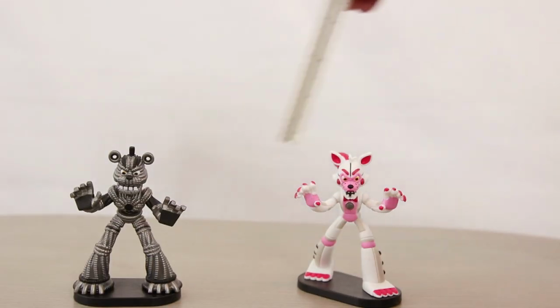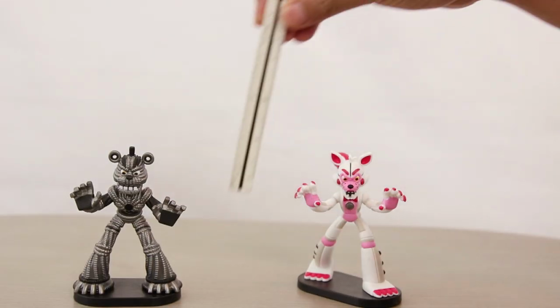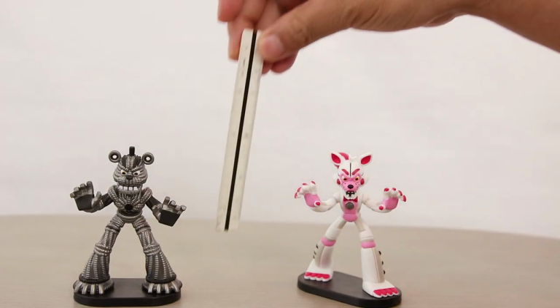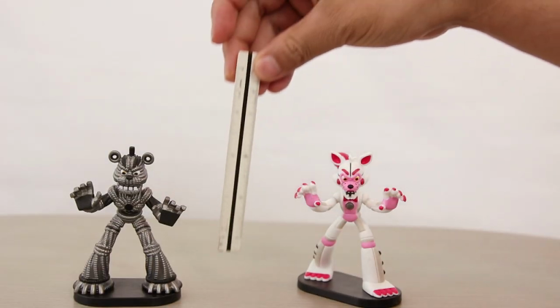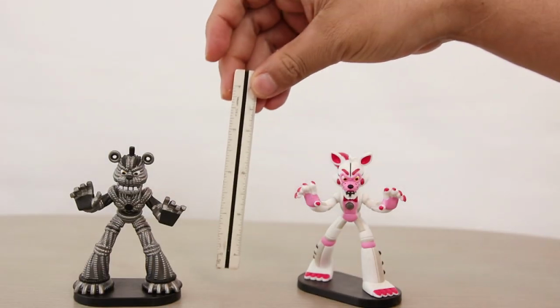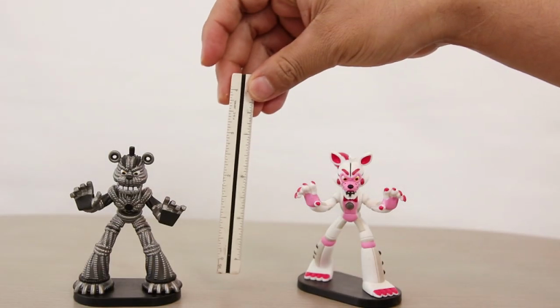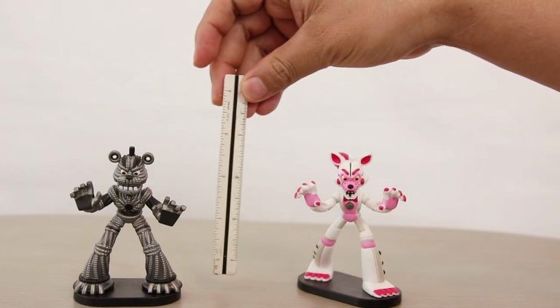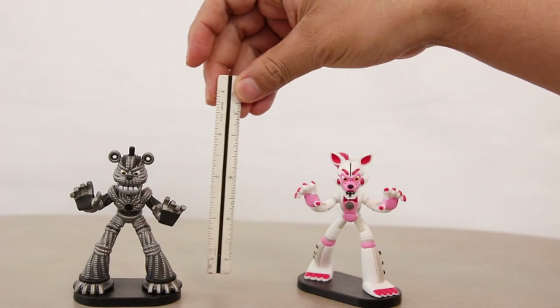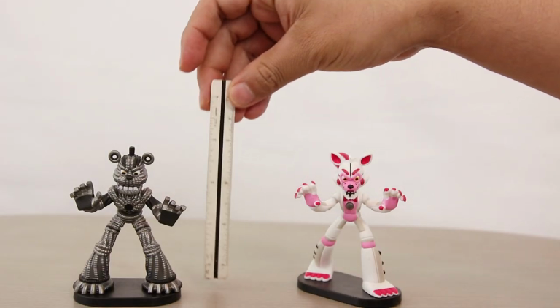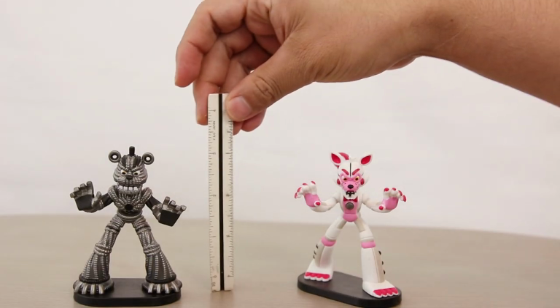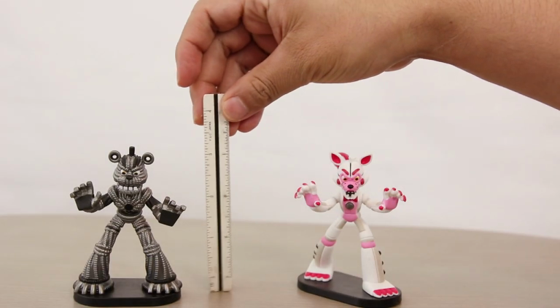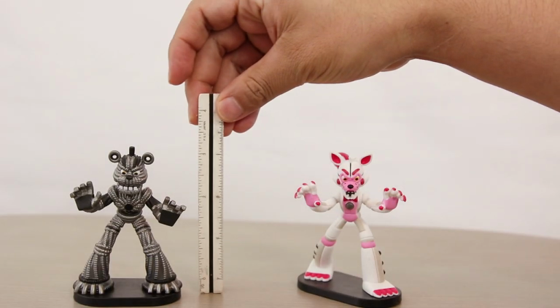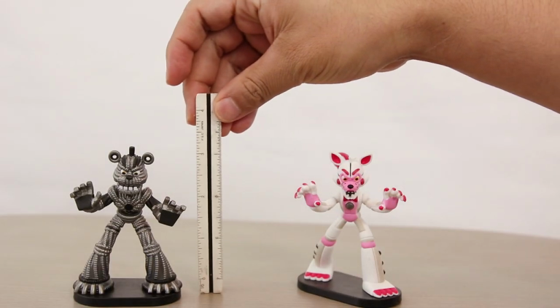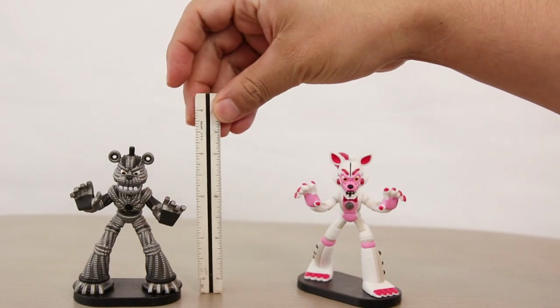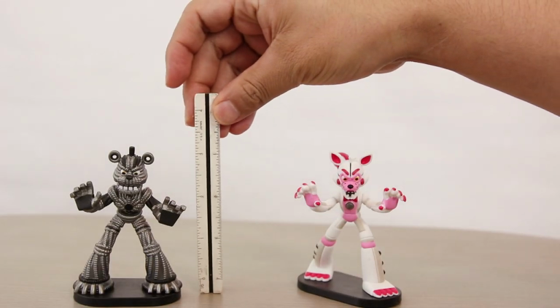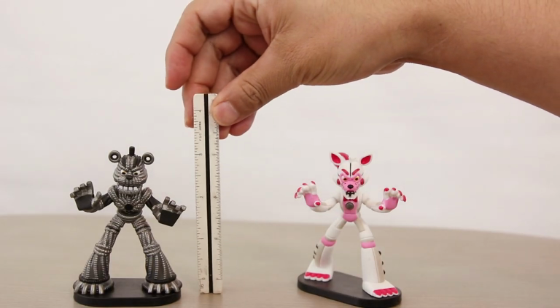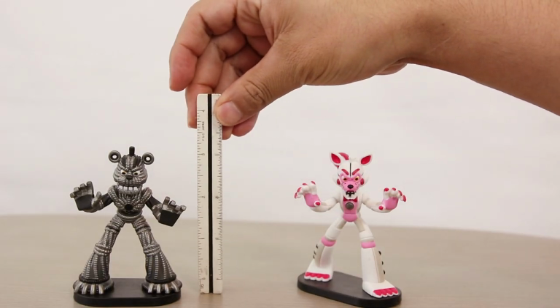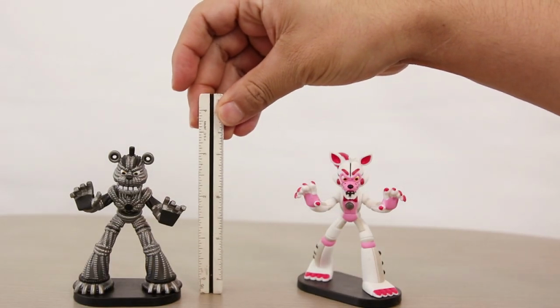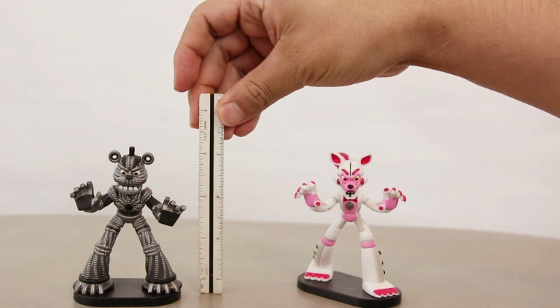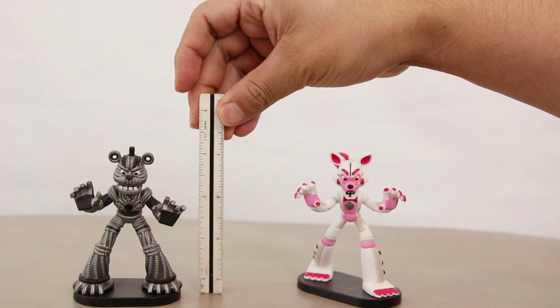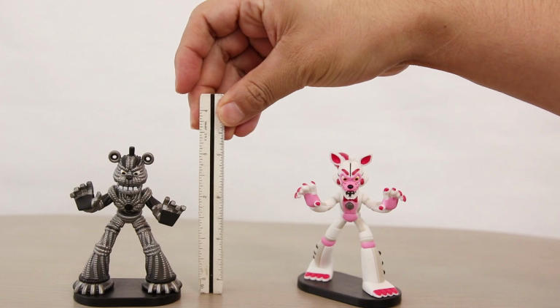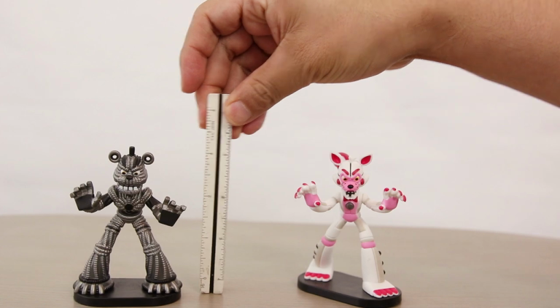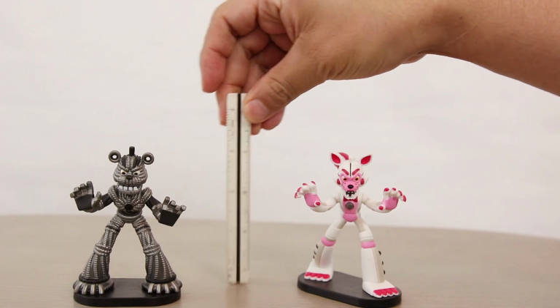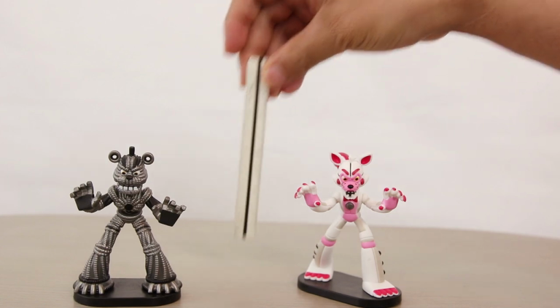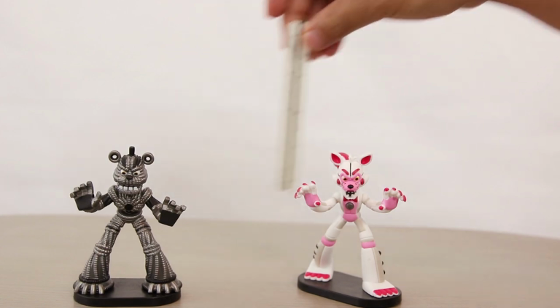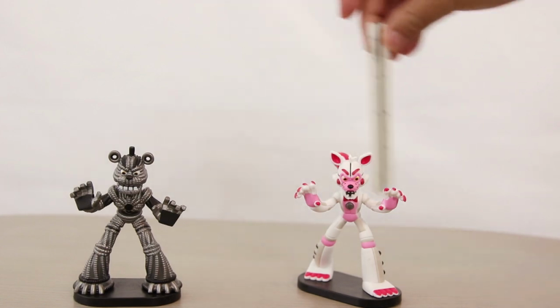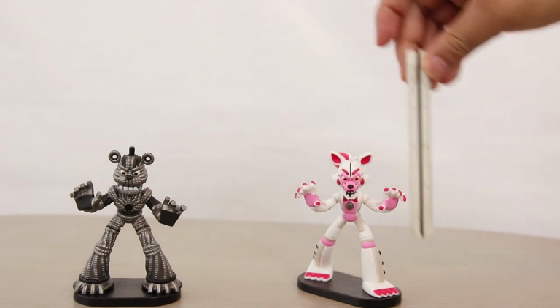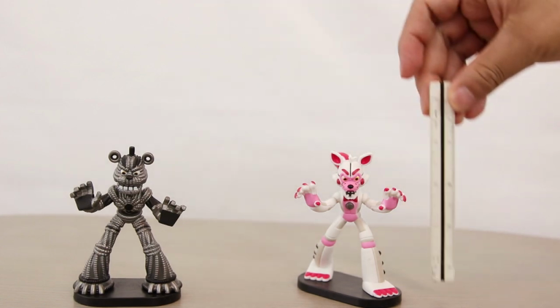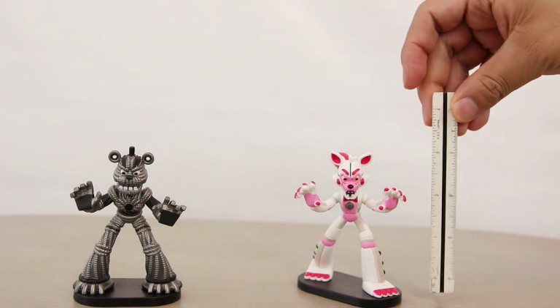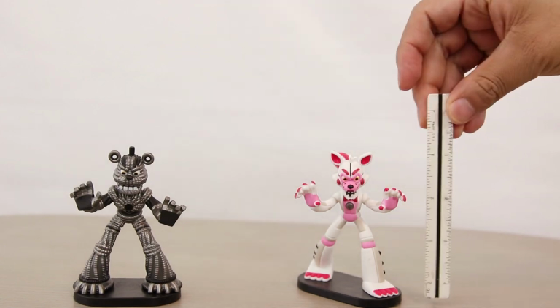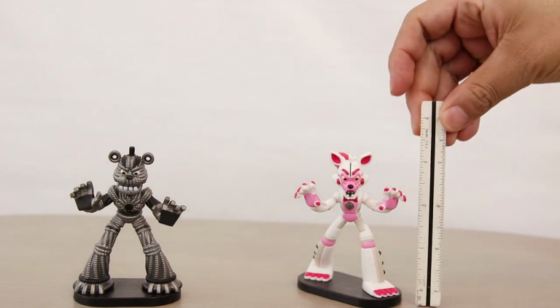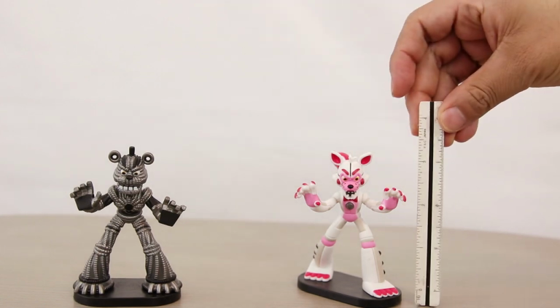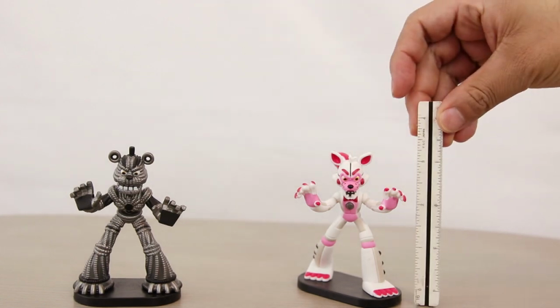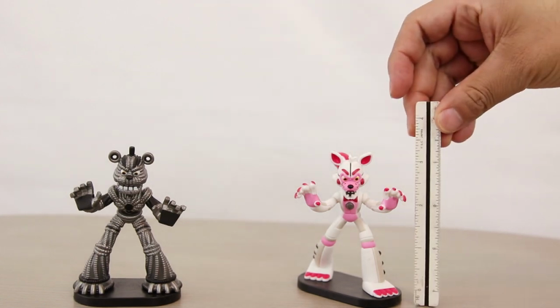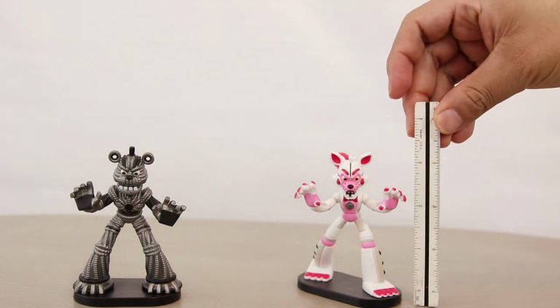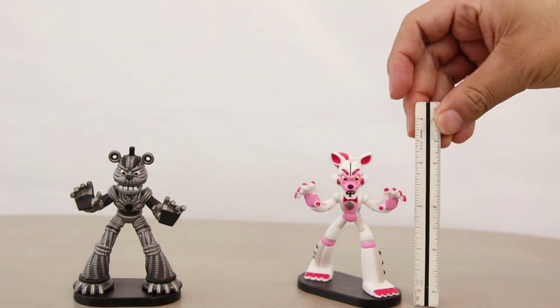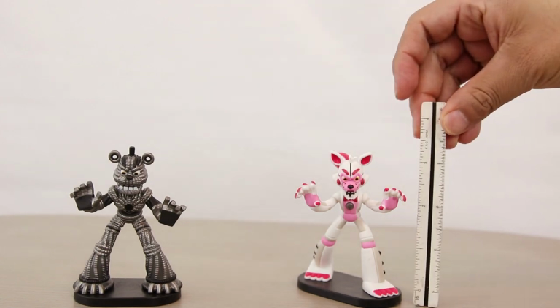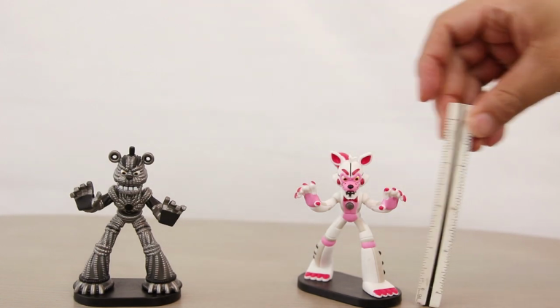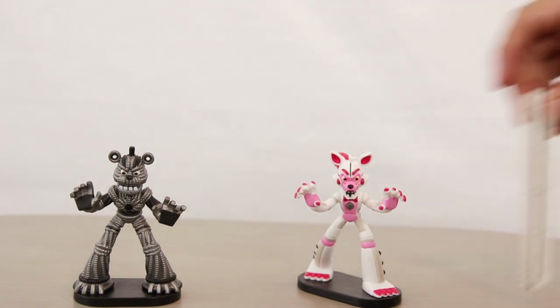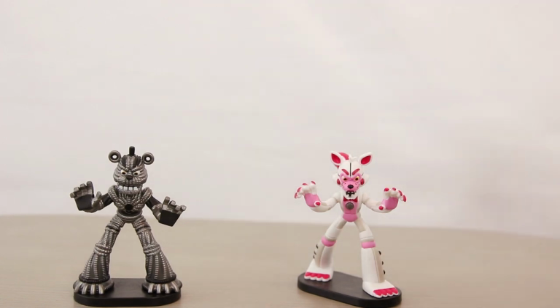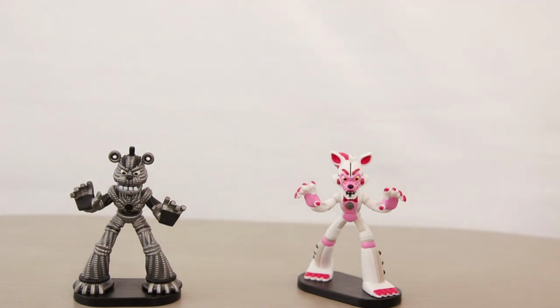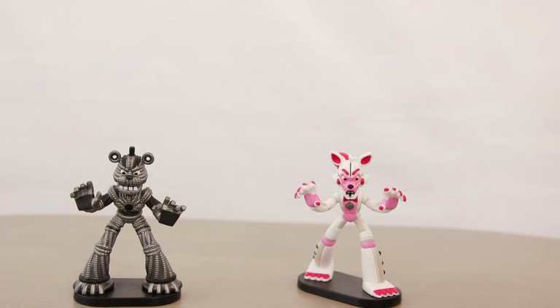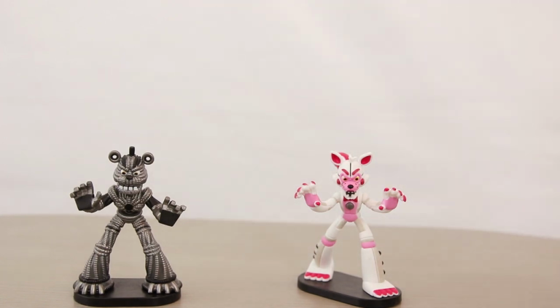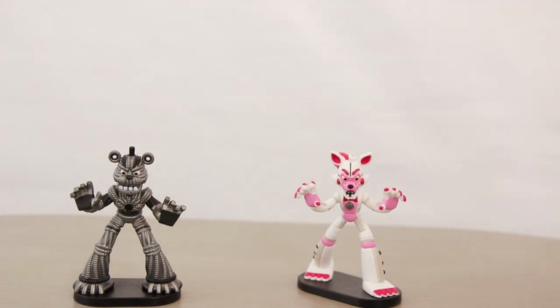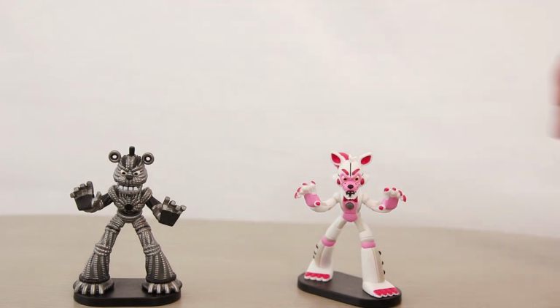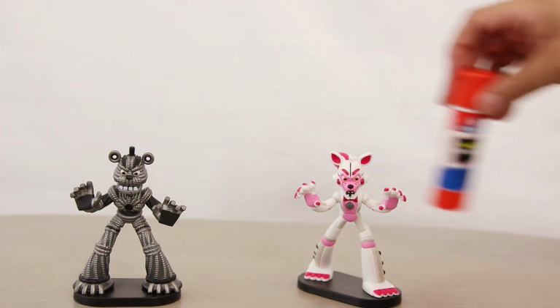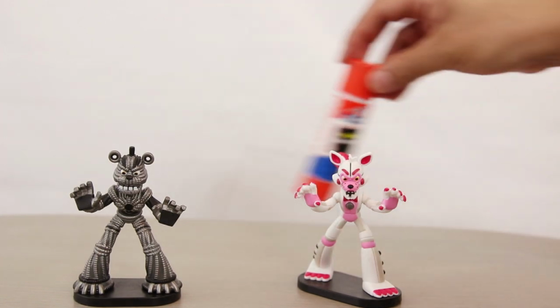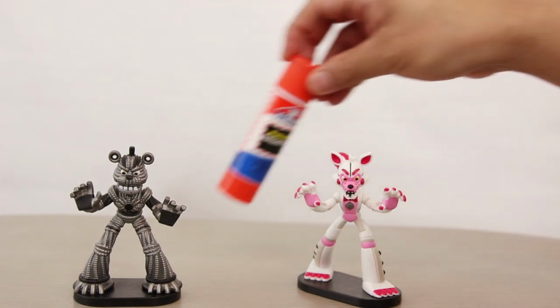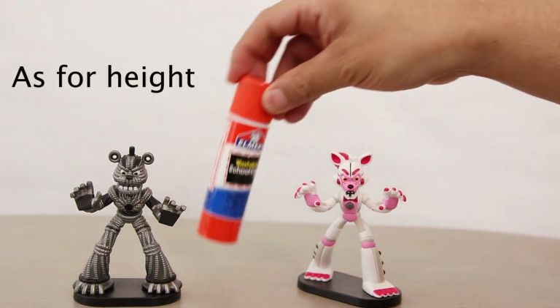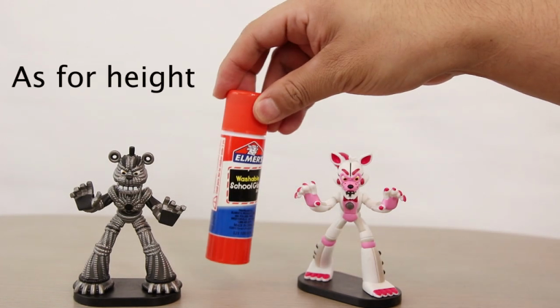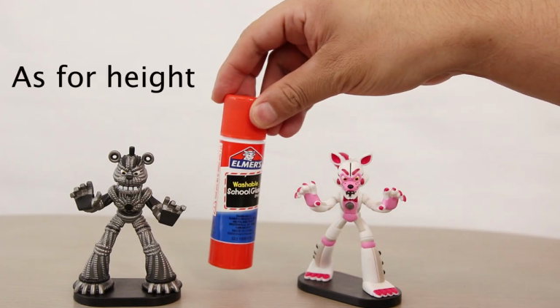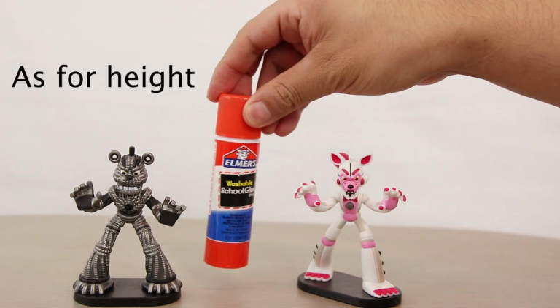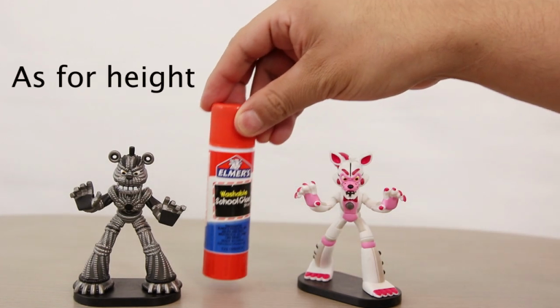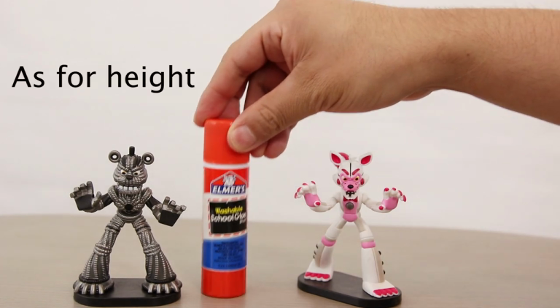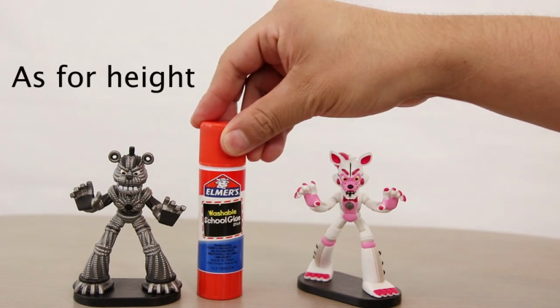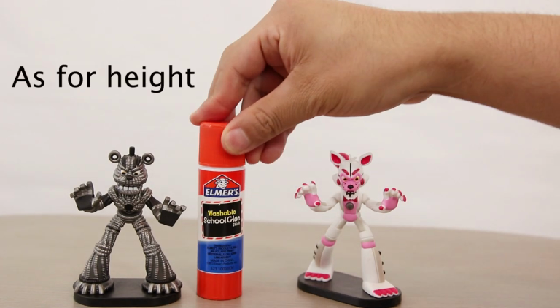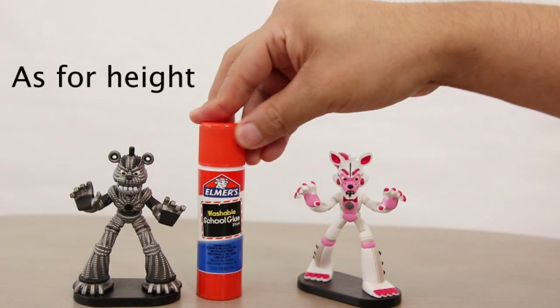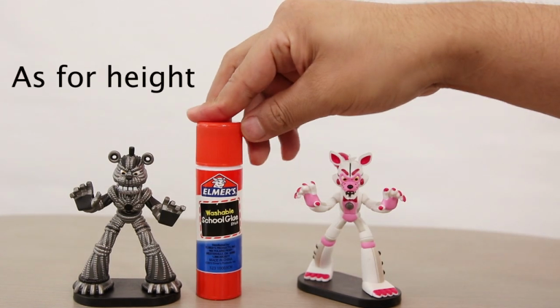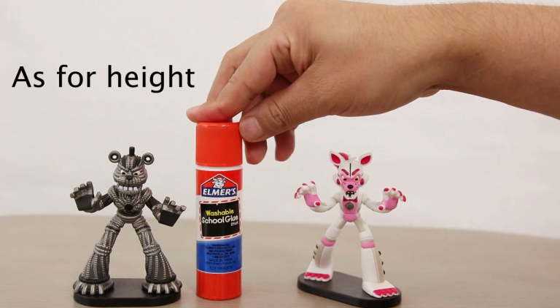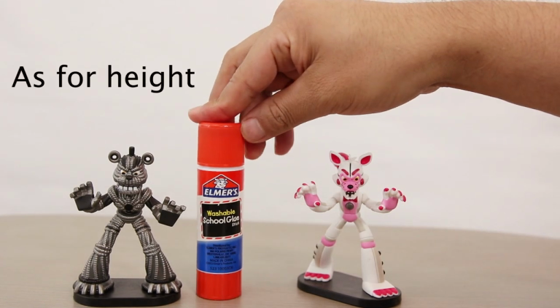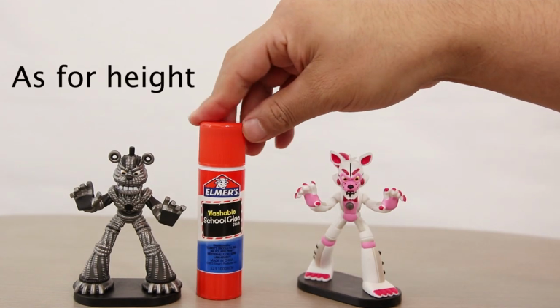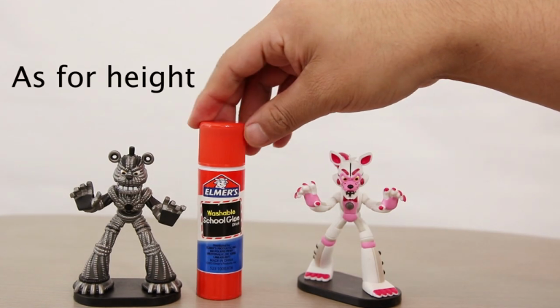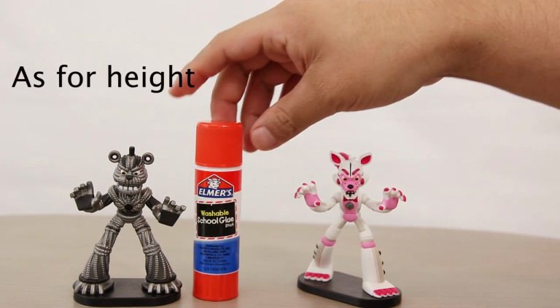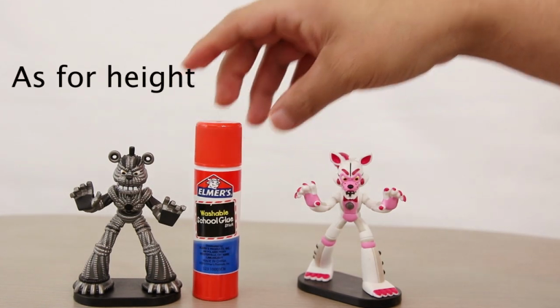Standing at about three and a half inches tall, Yendo and Funtime Foxy can be easily compared to your common school glue stick.